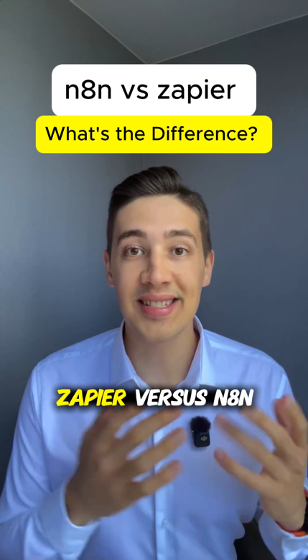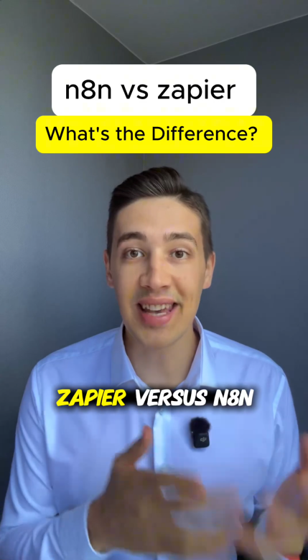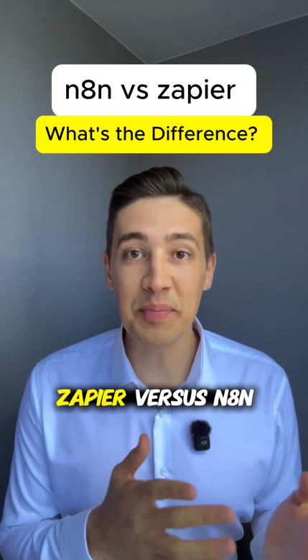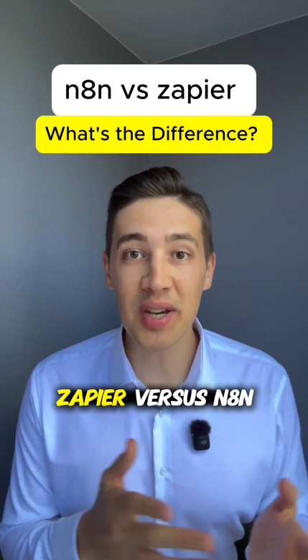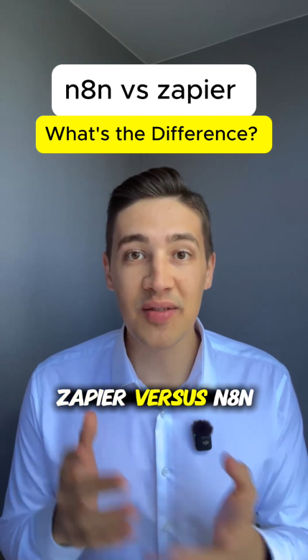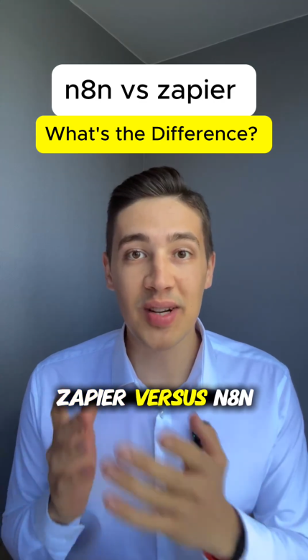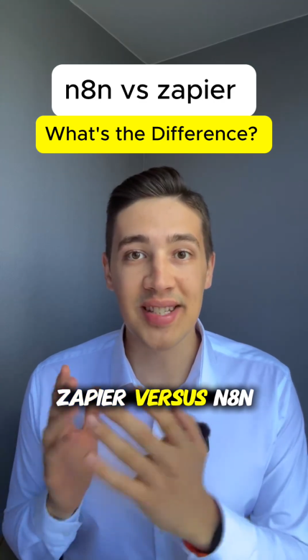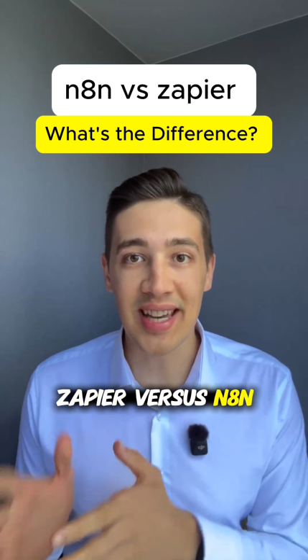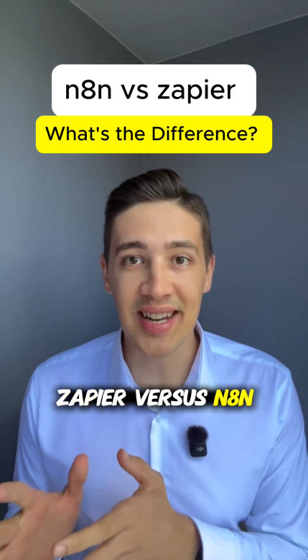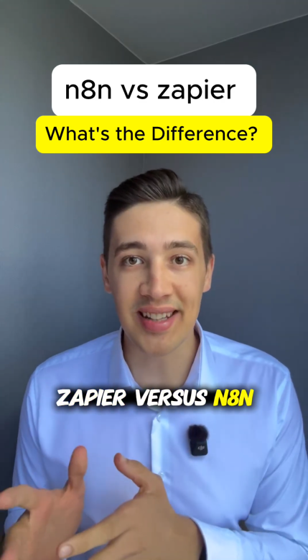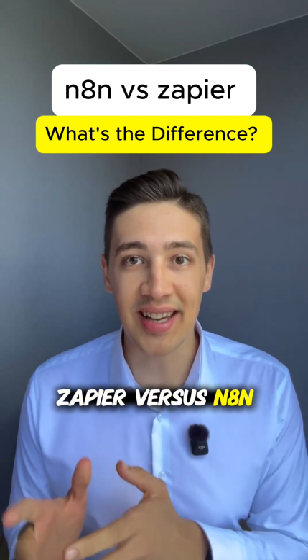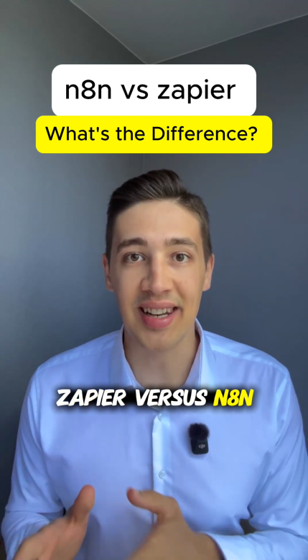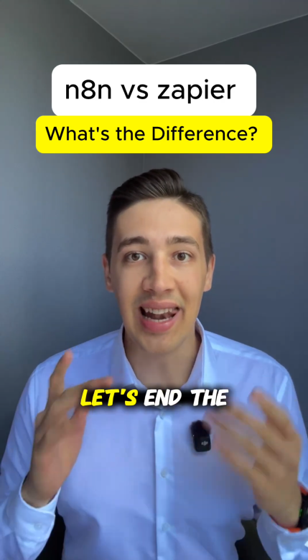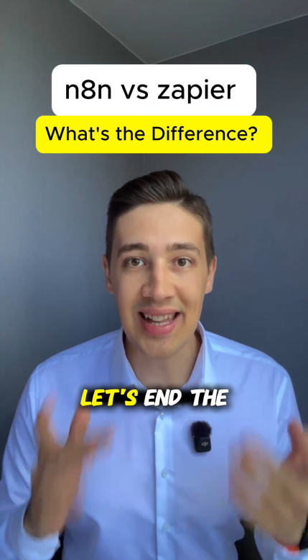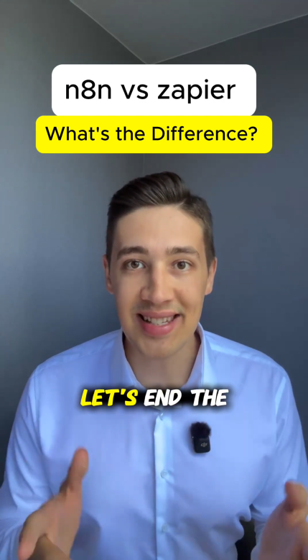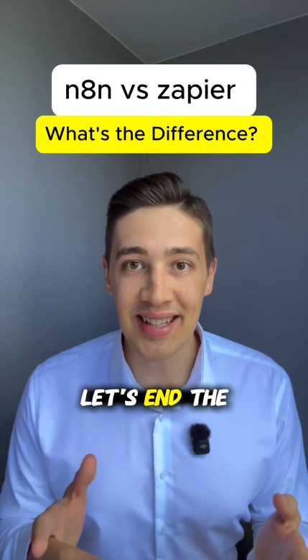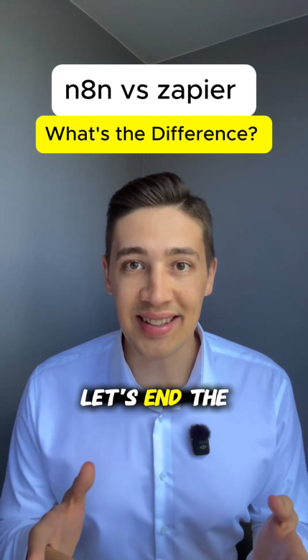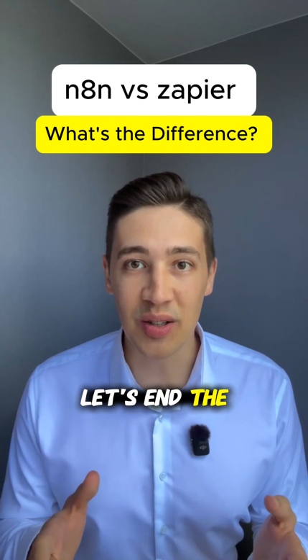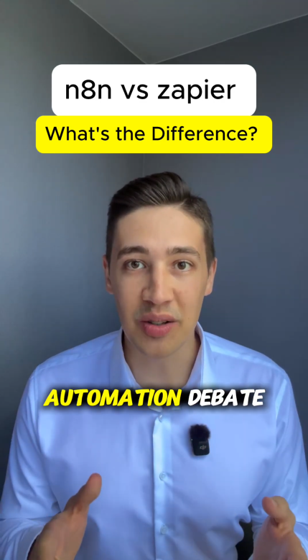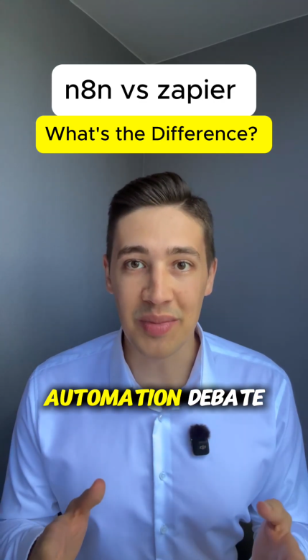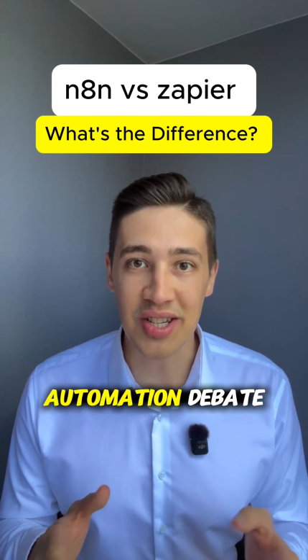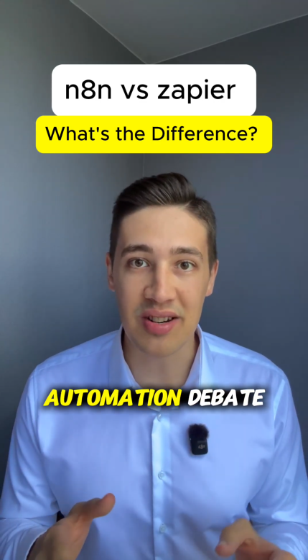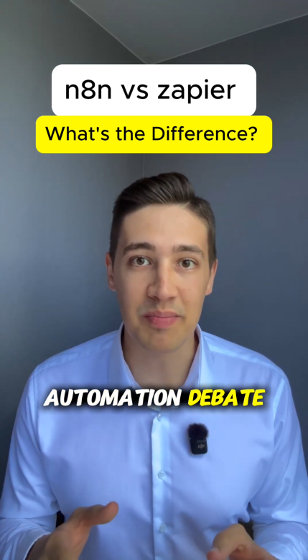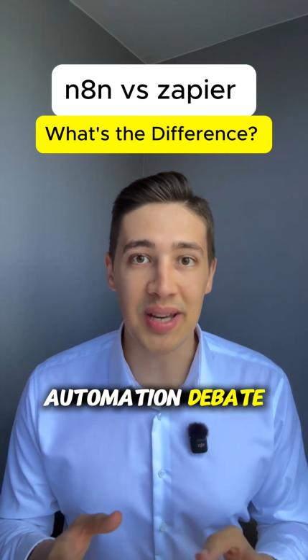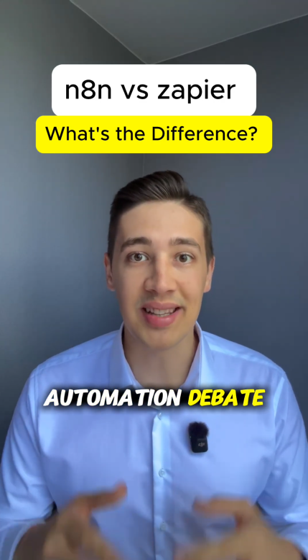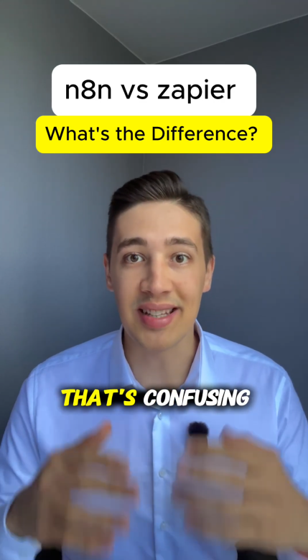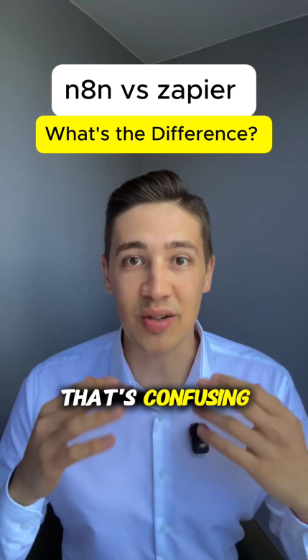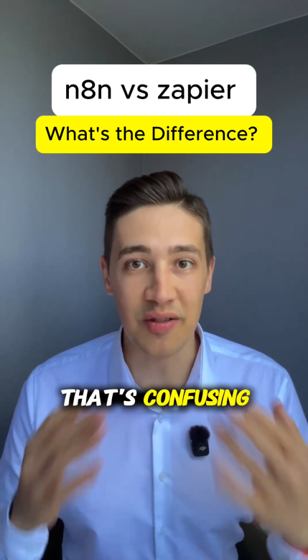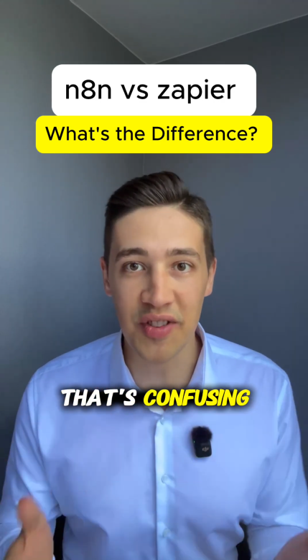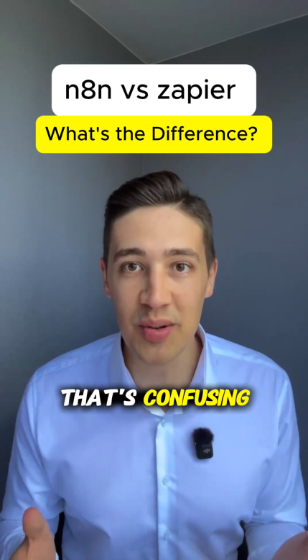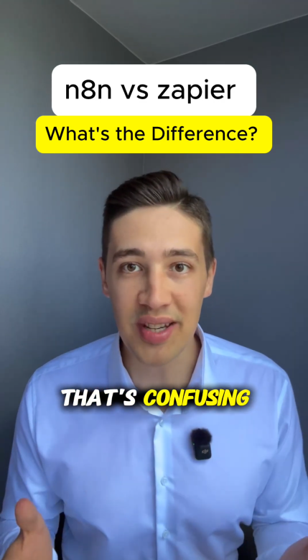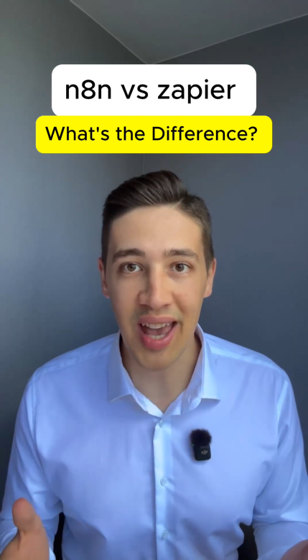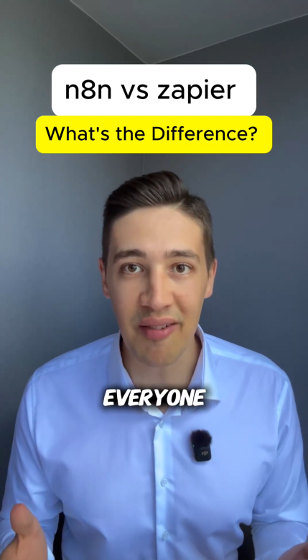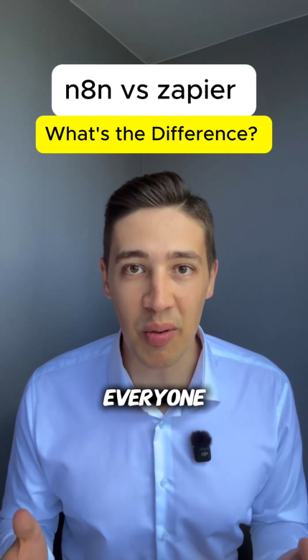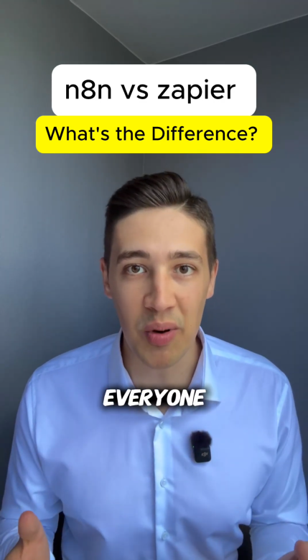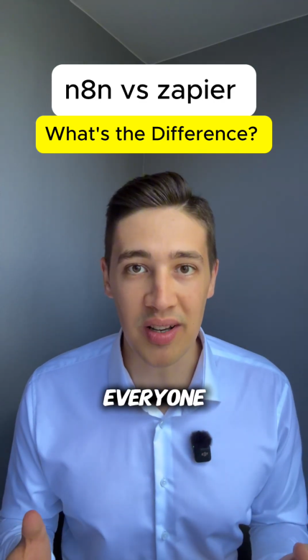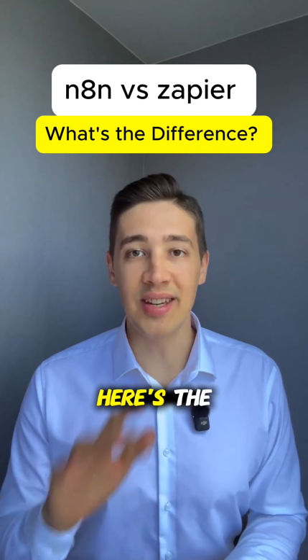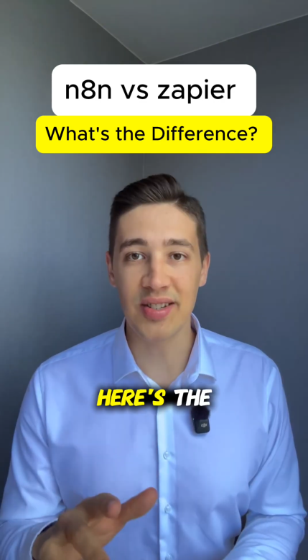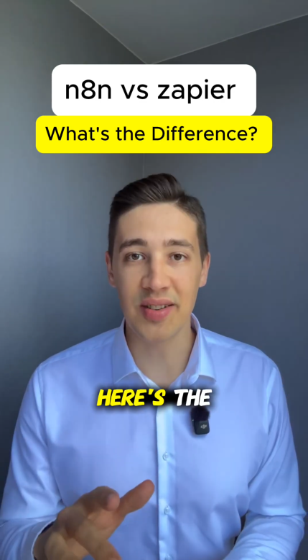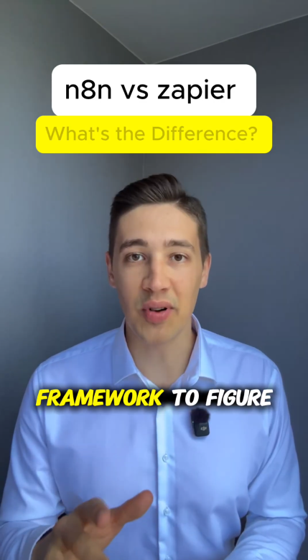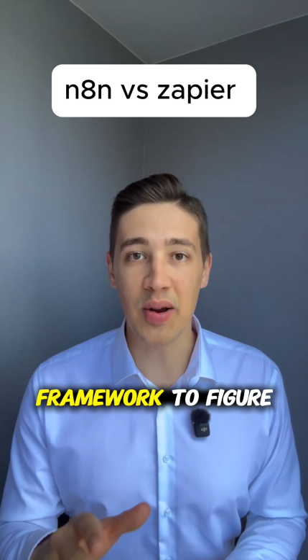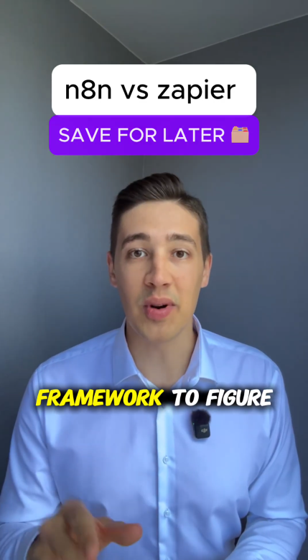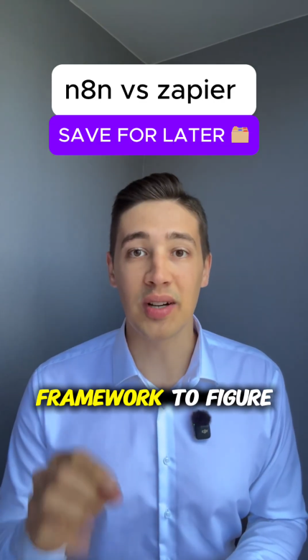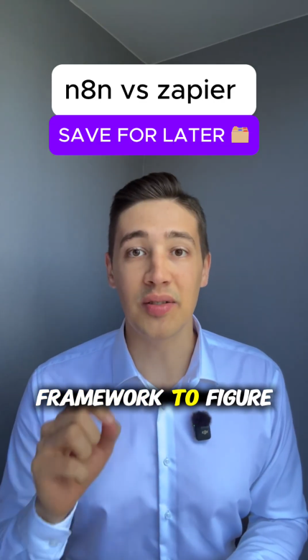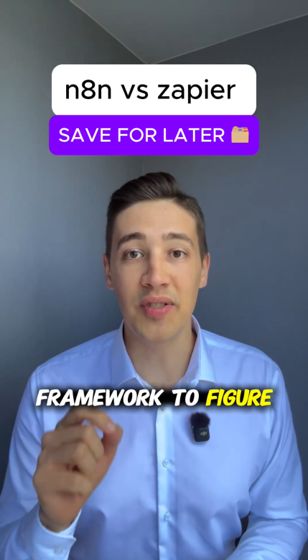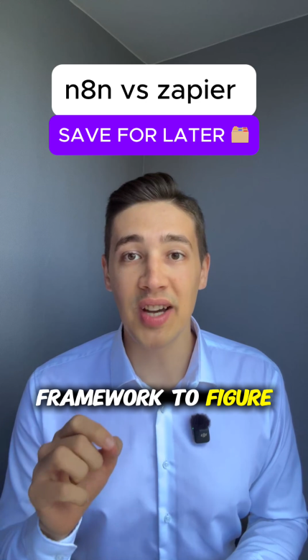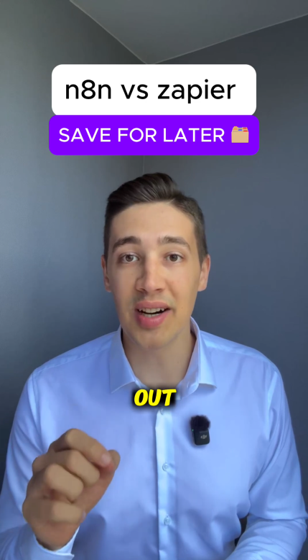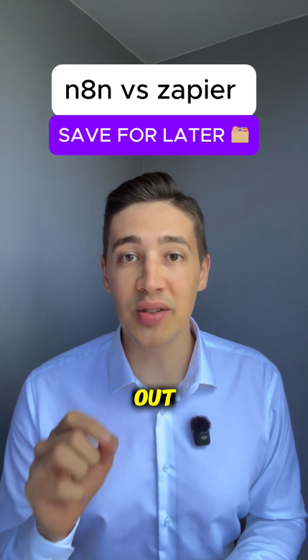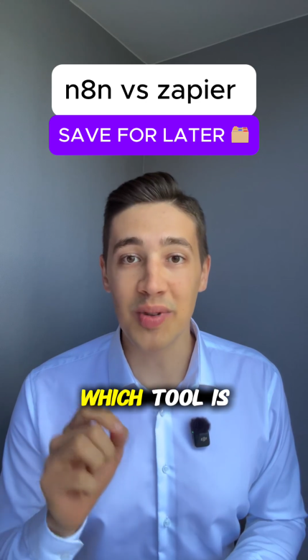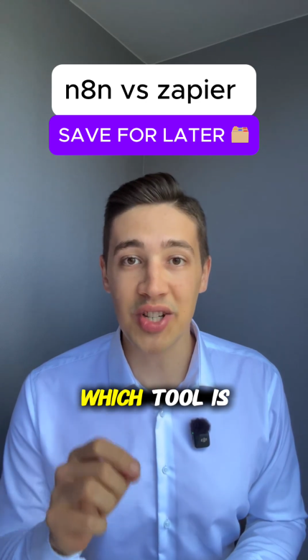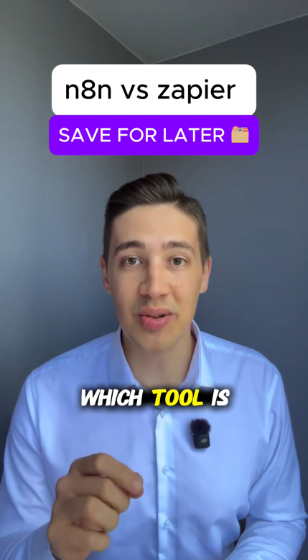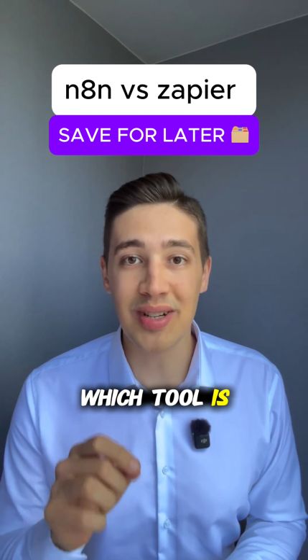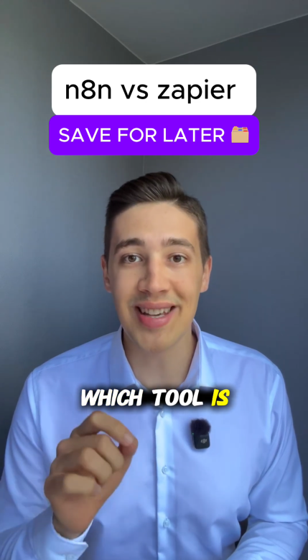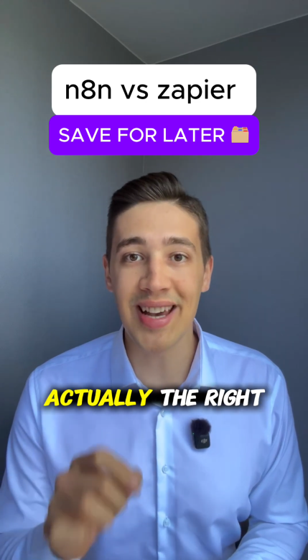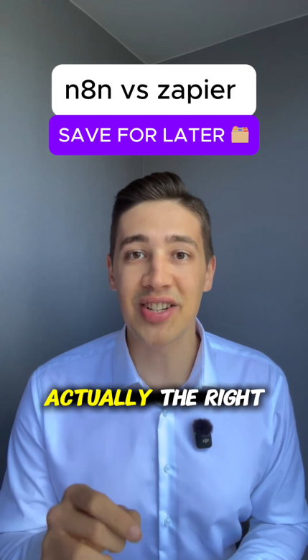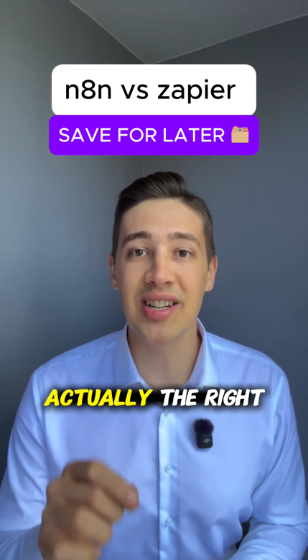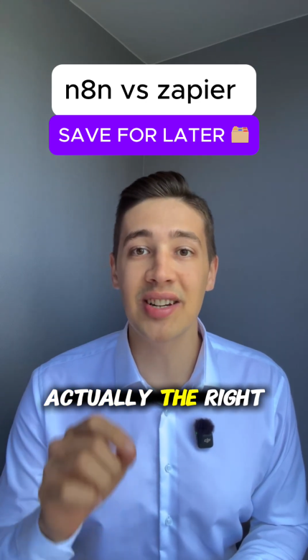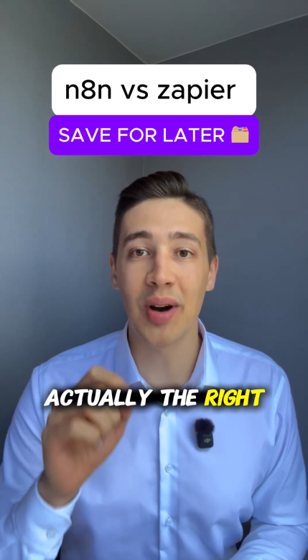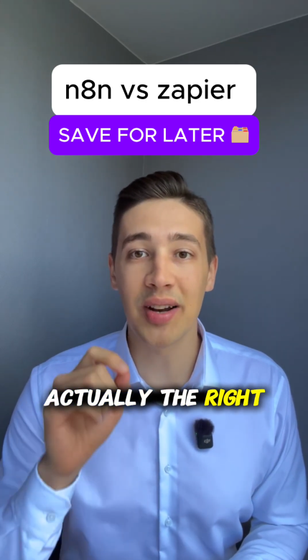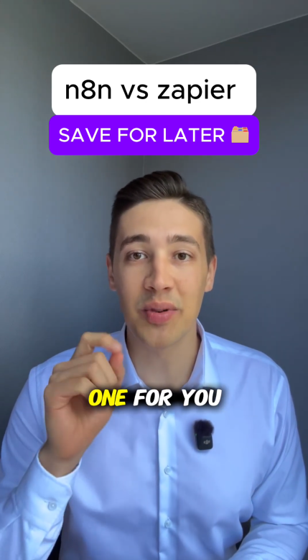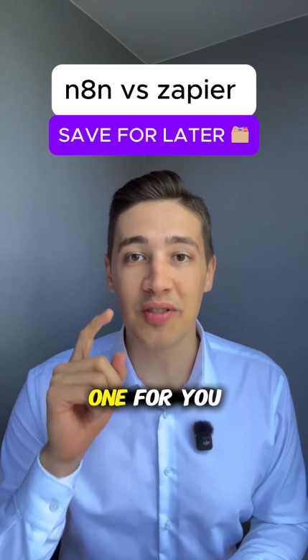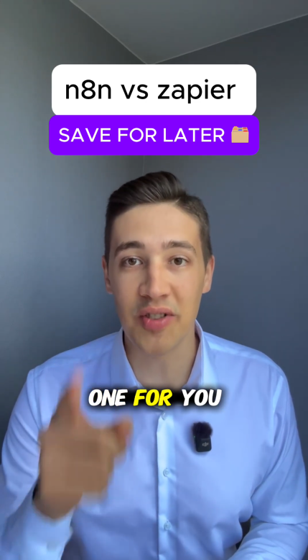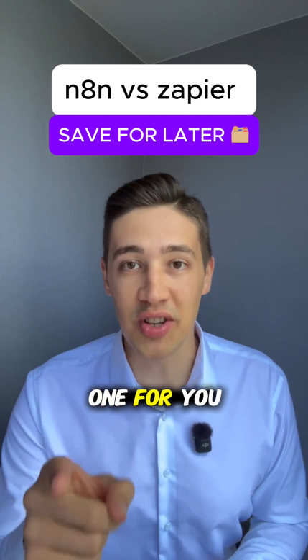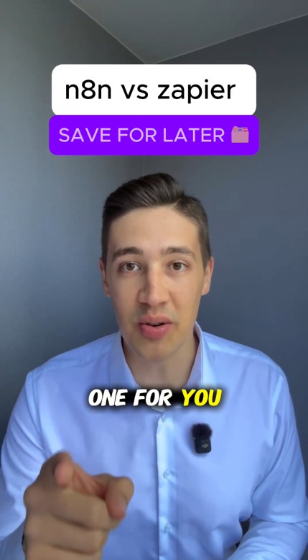Zapier vs N8n. Let's end the automation debate that's confusing everyone. Here's the framework to figure out which tool is actually the right one for you.